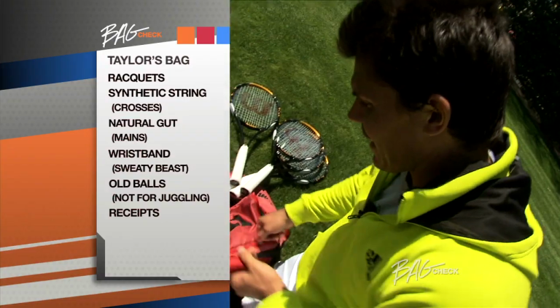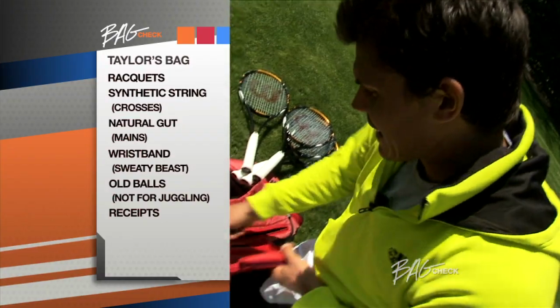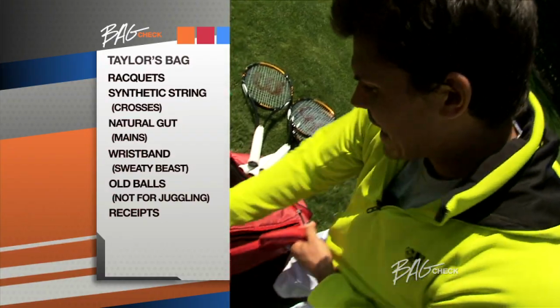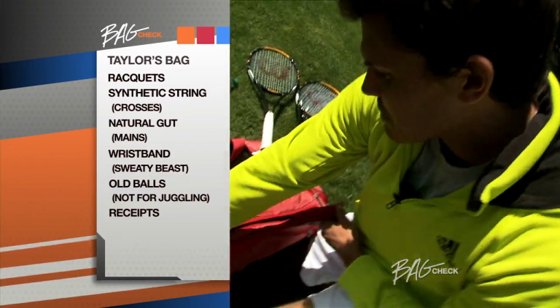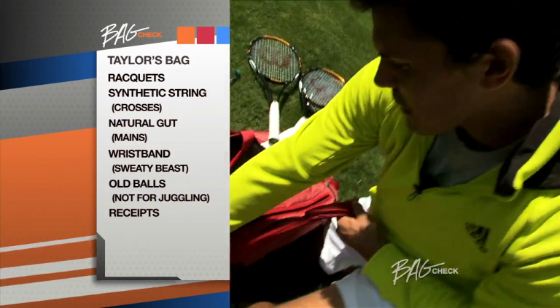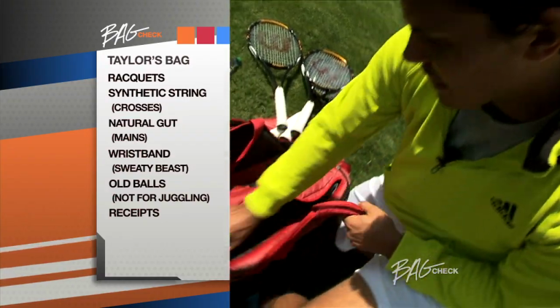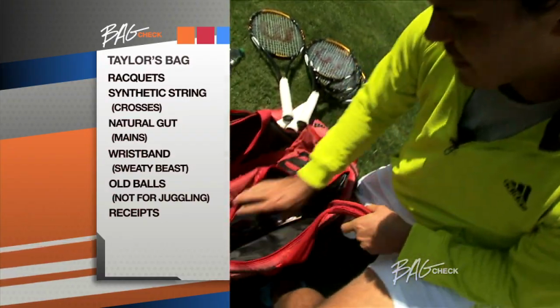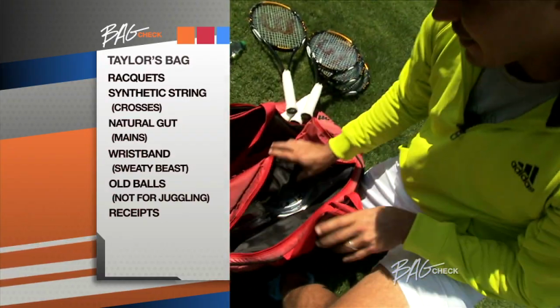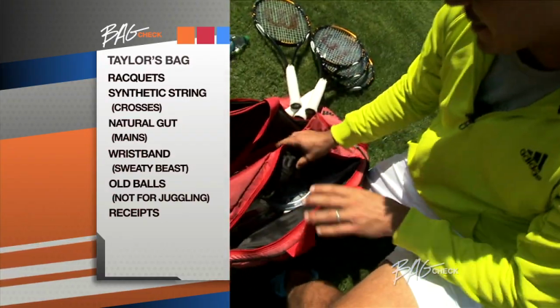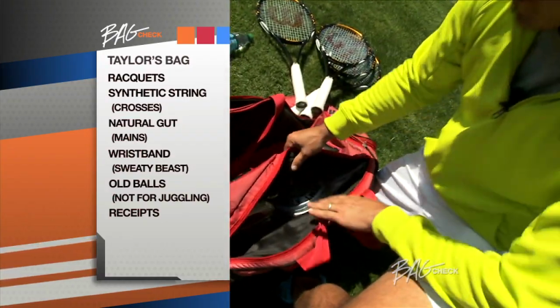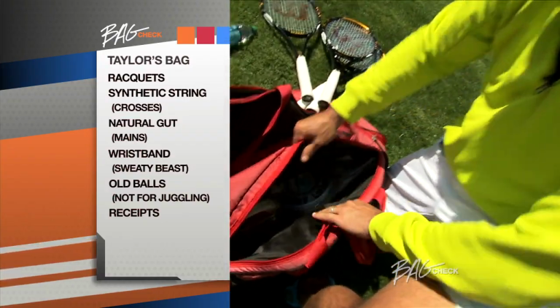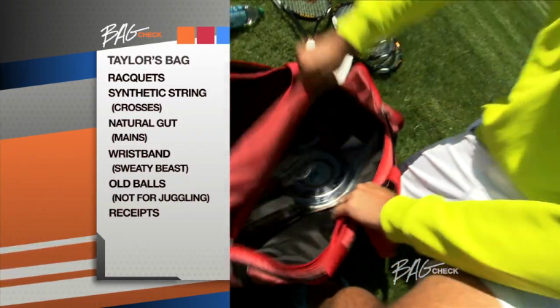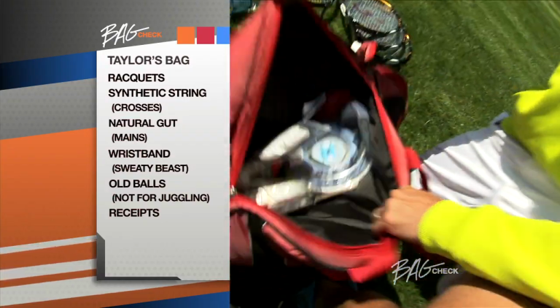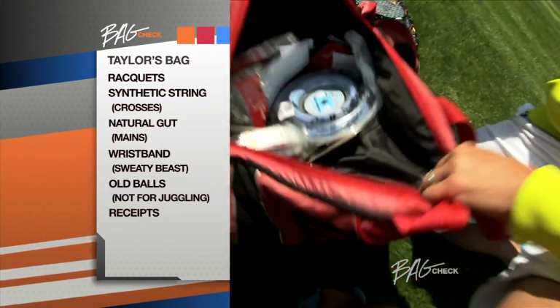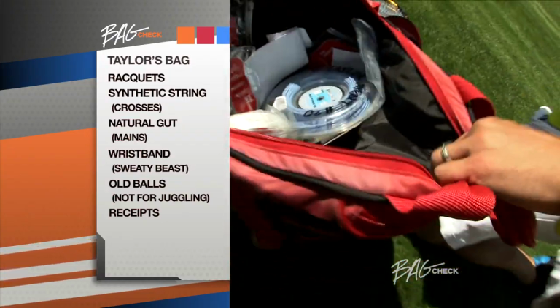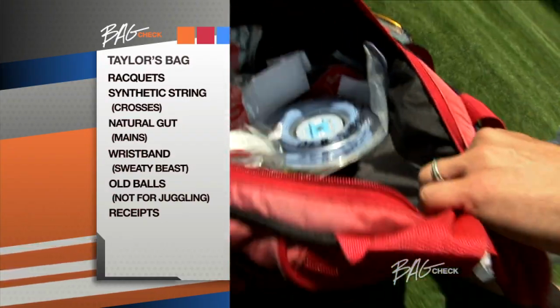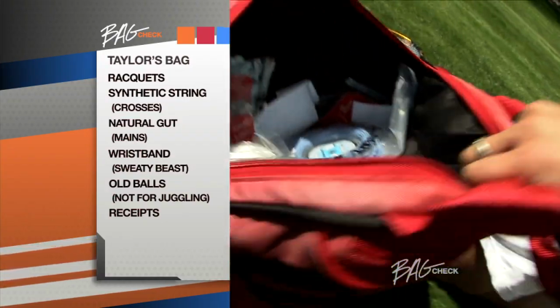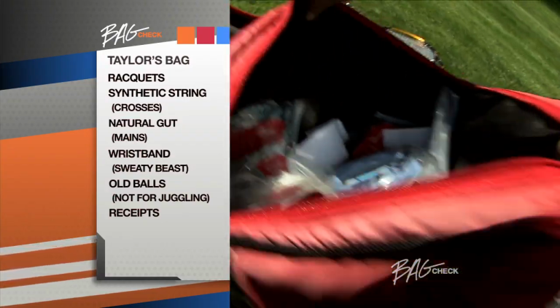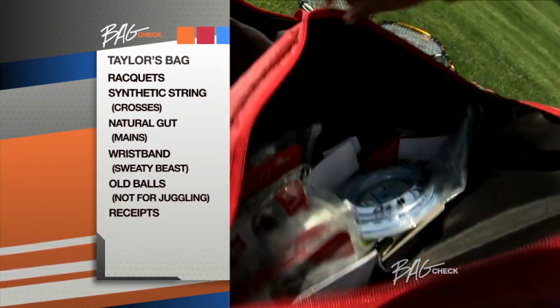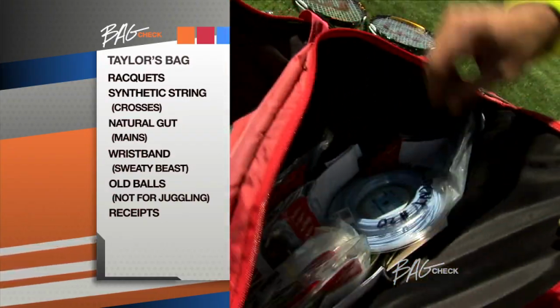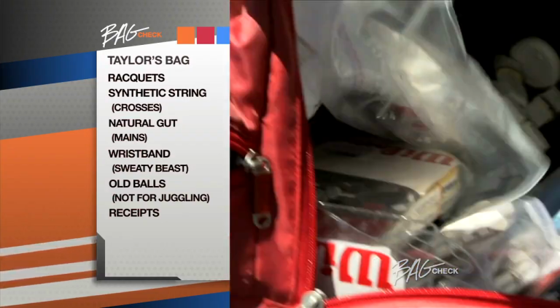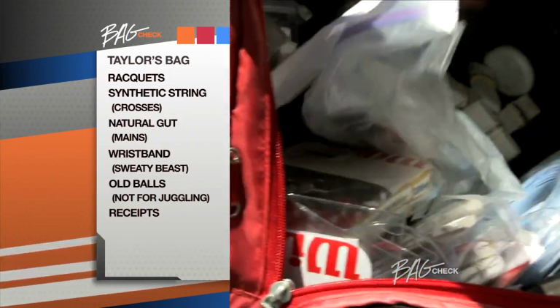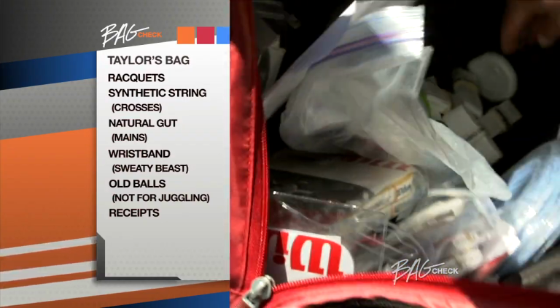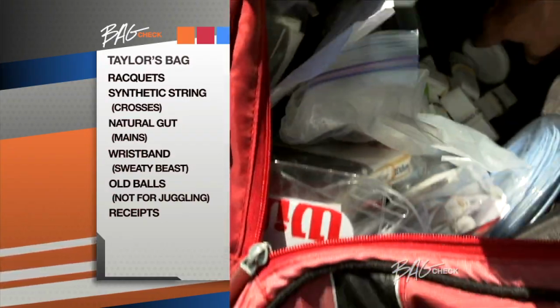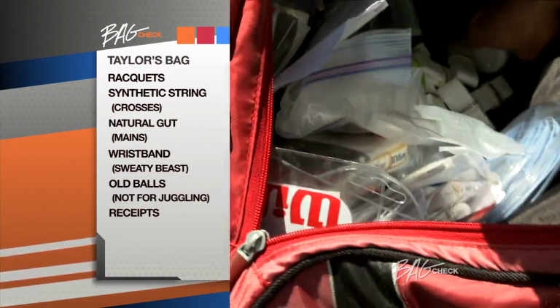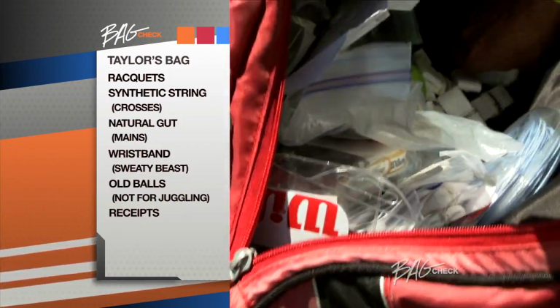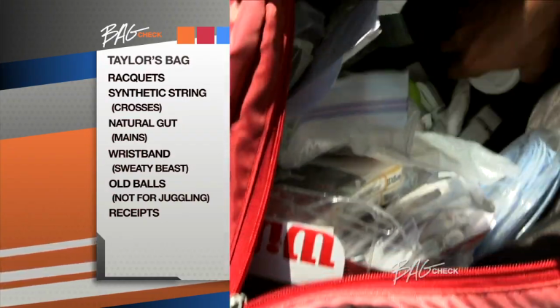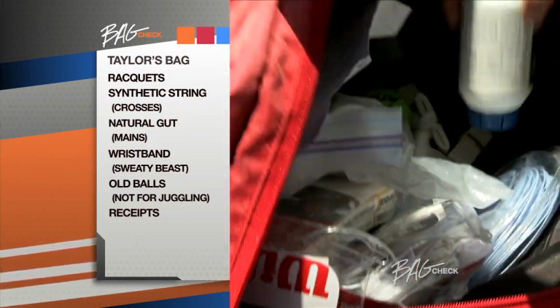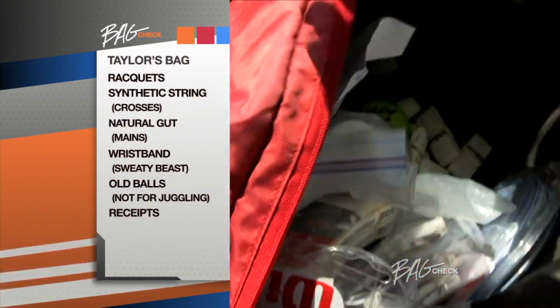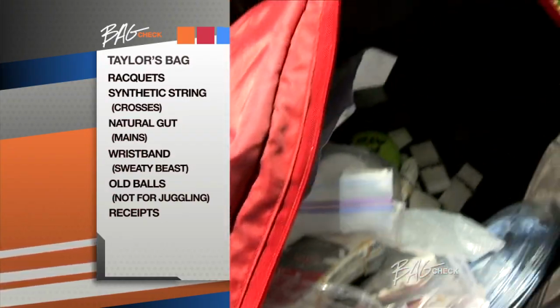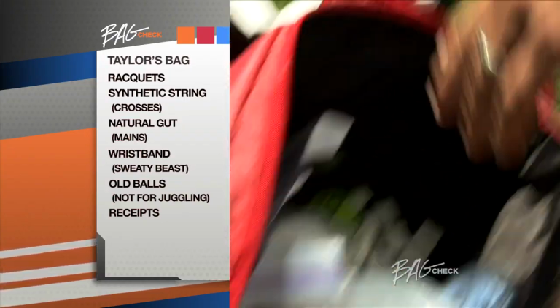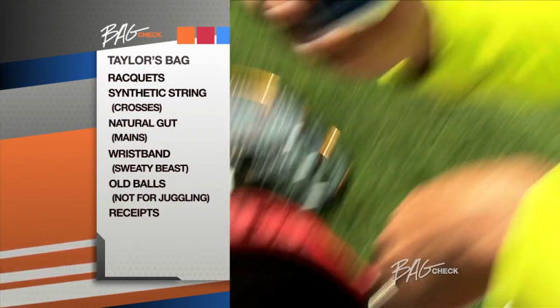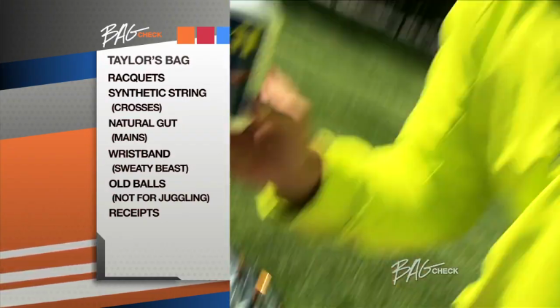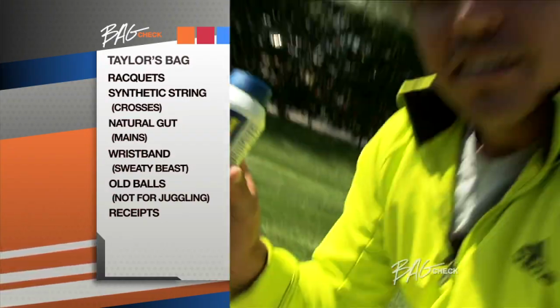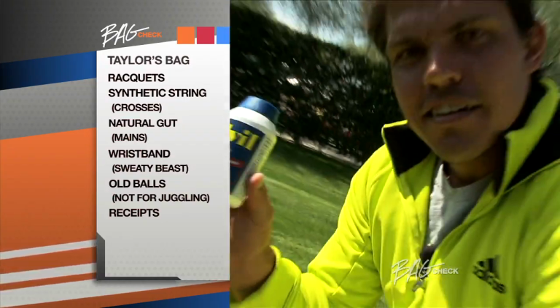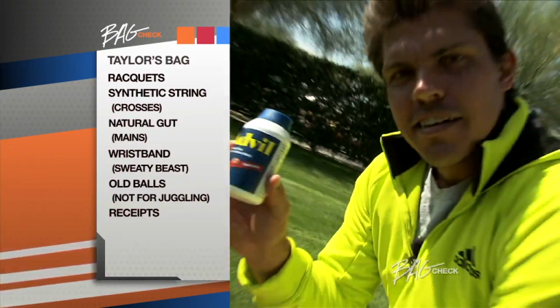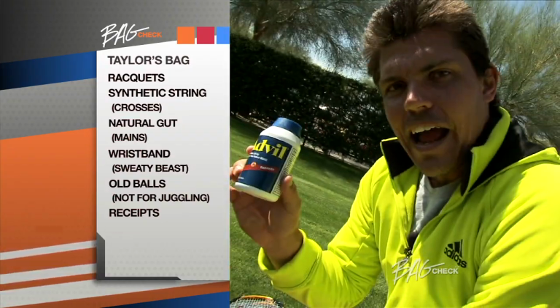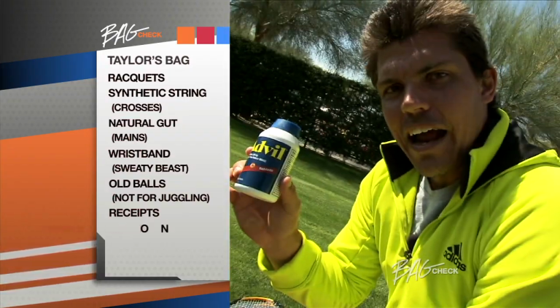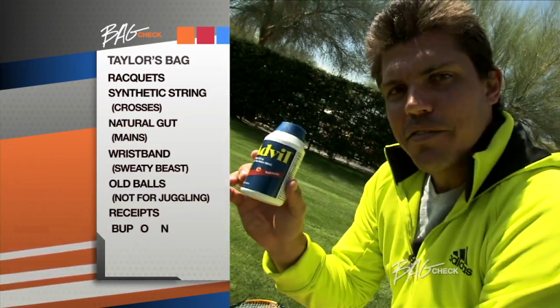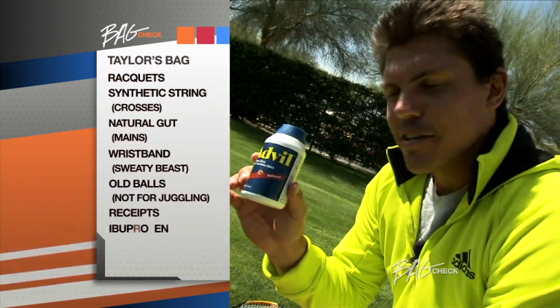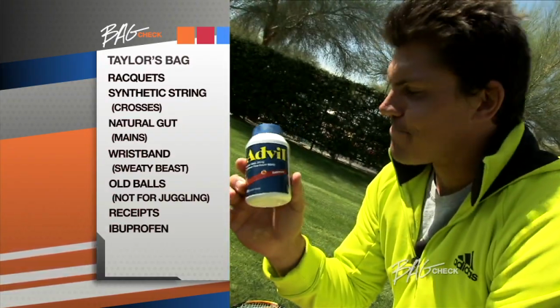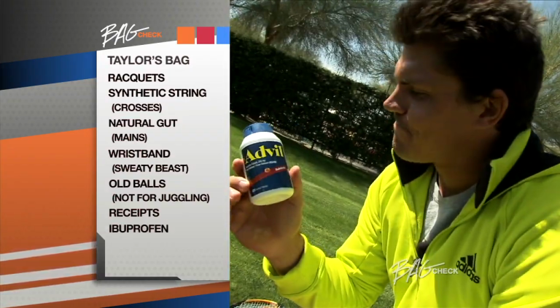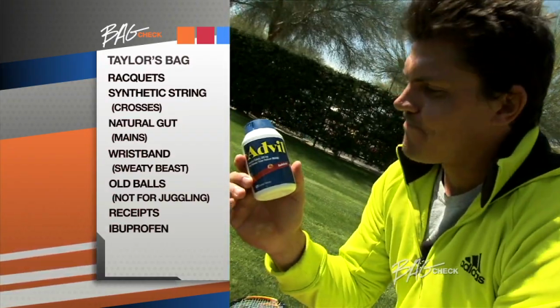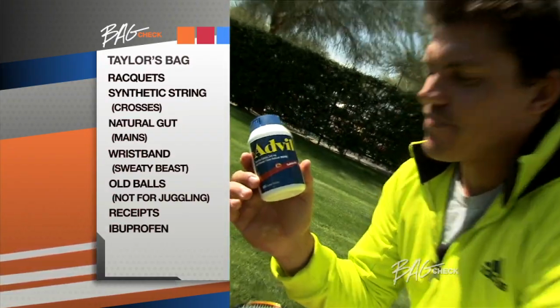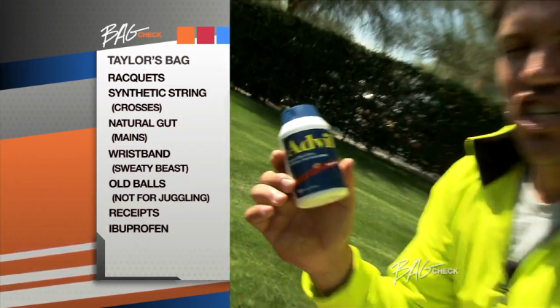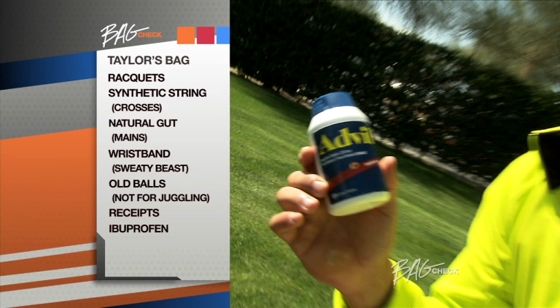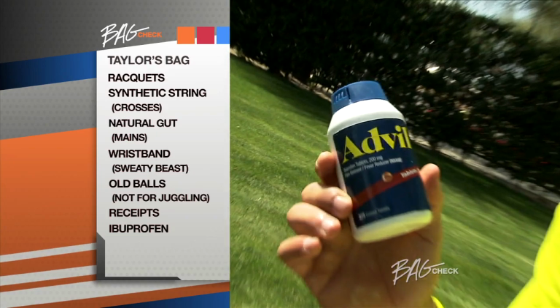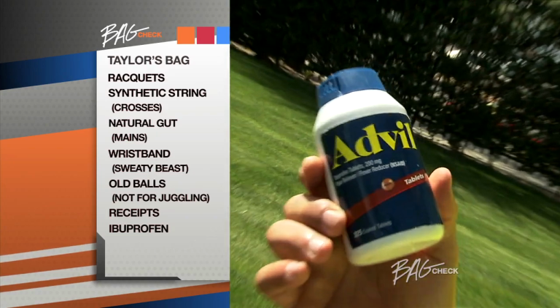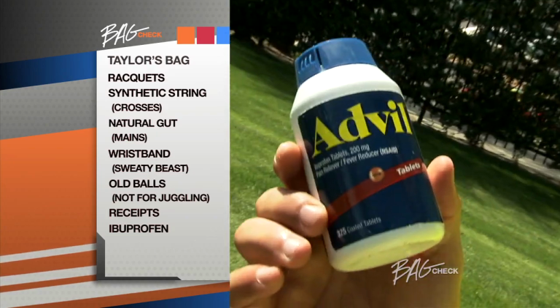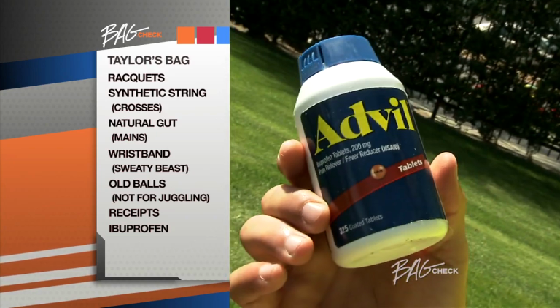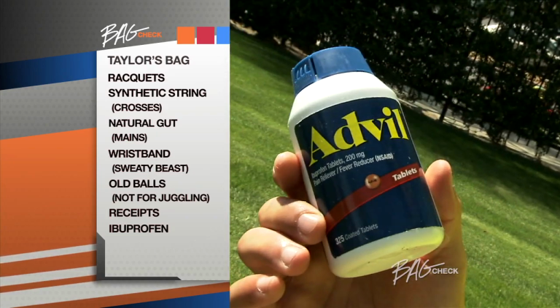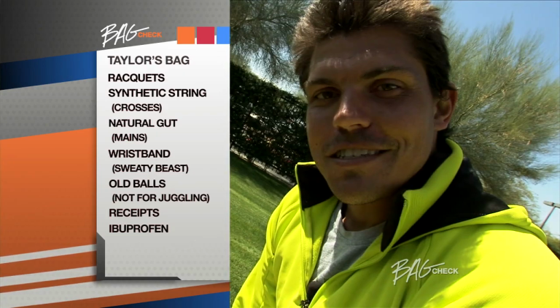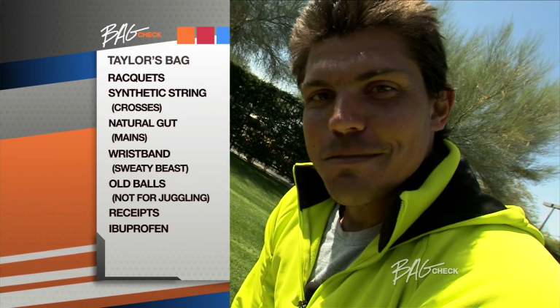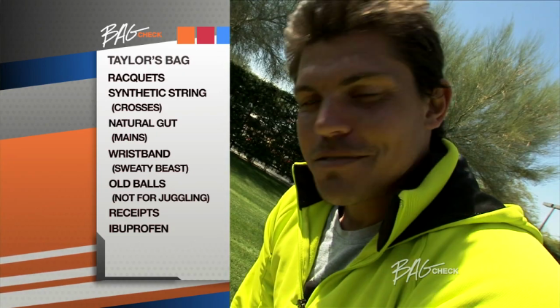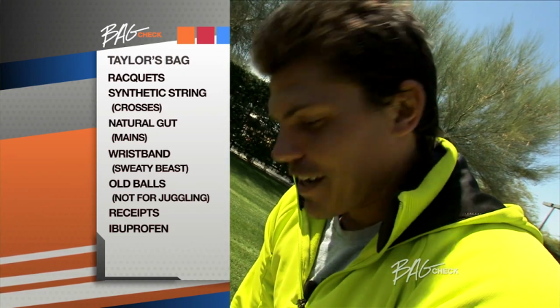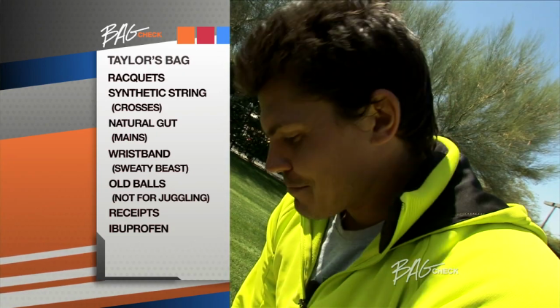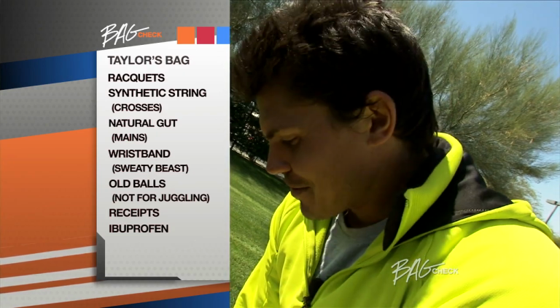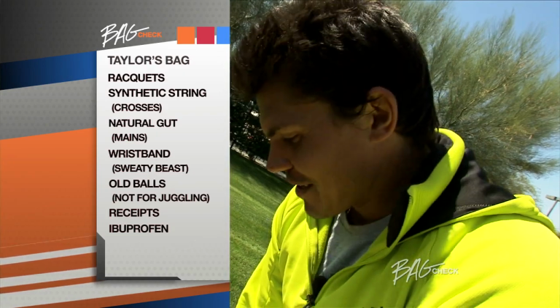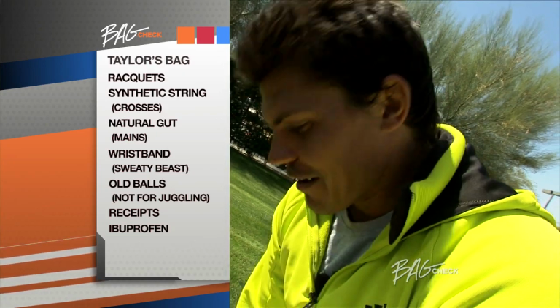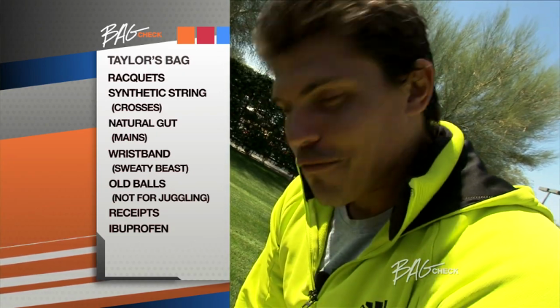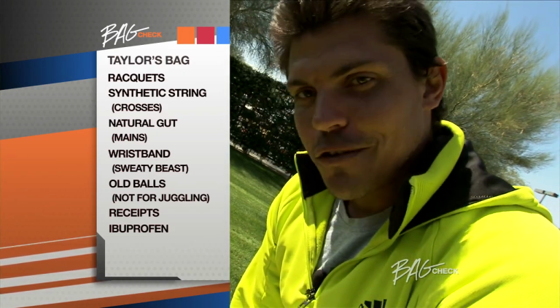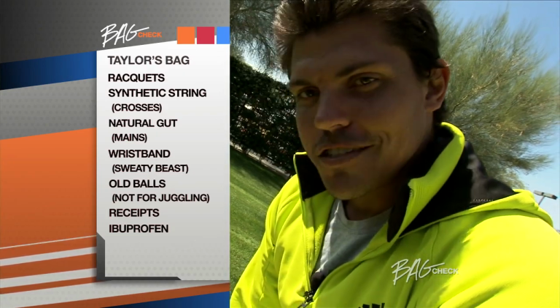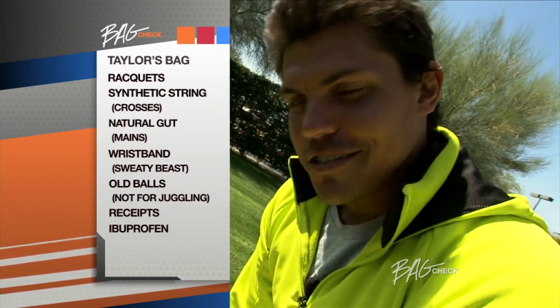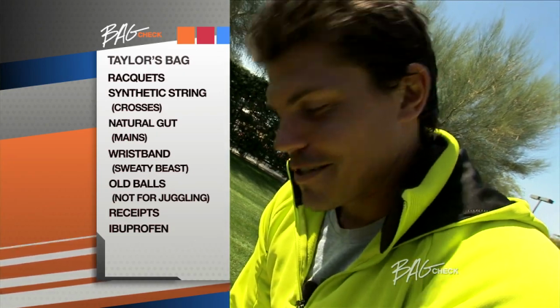Alright, last pocket — this is the catch-all. Advil. The body doesn't cooperate sometimes so you got to force it to.